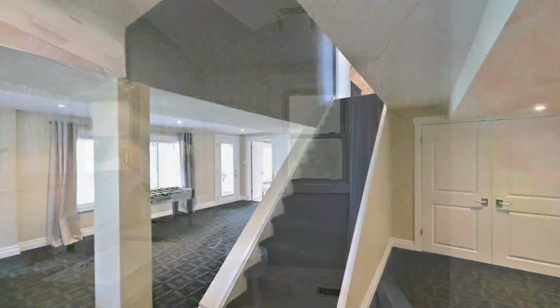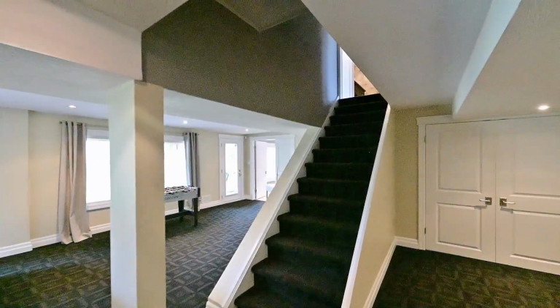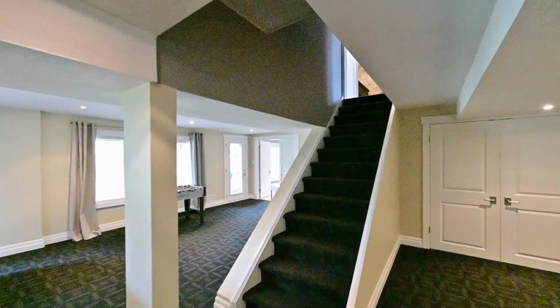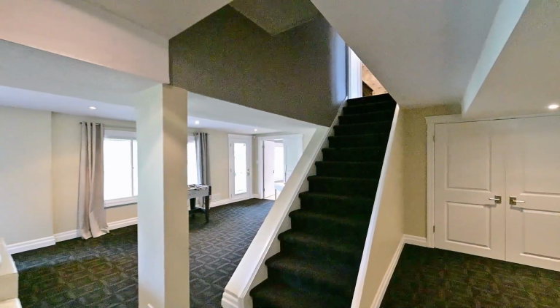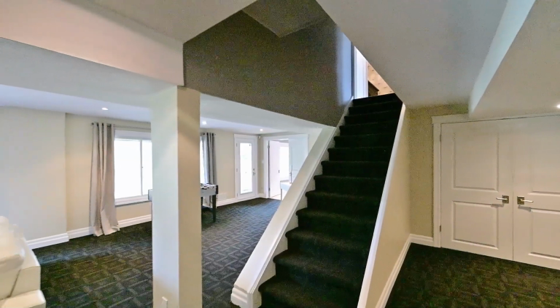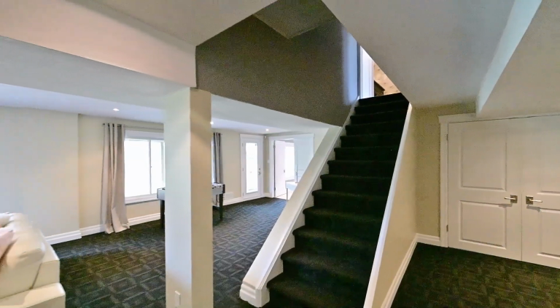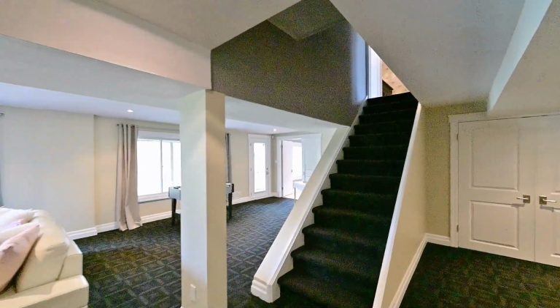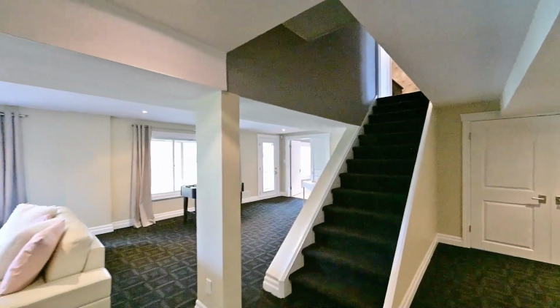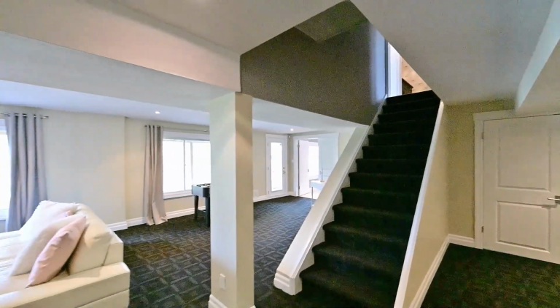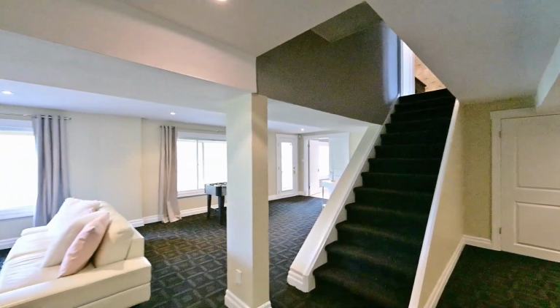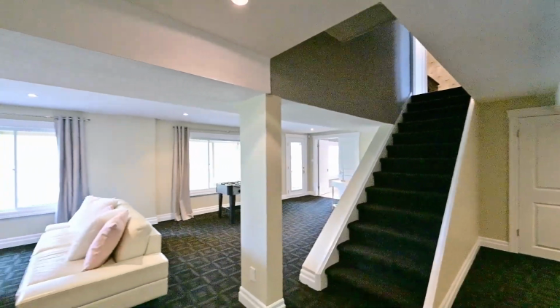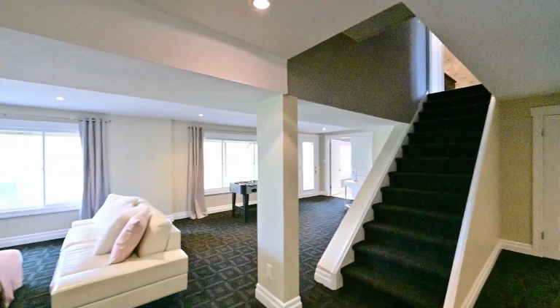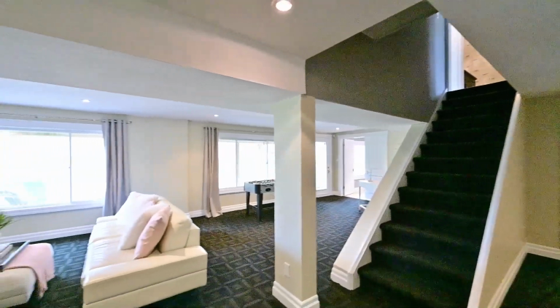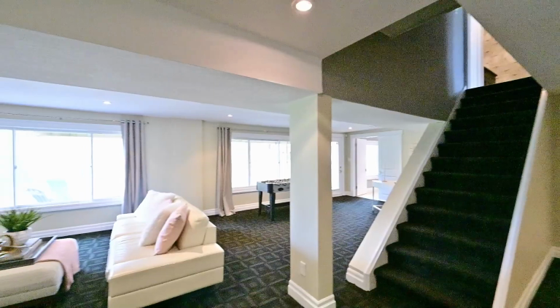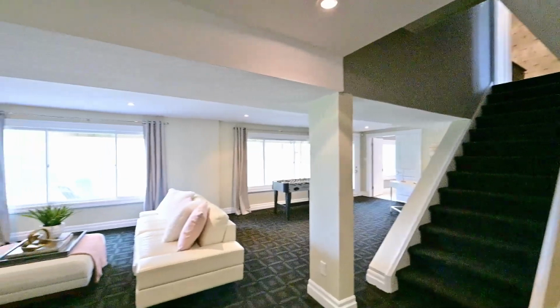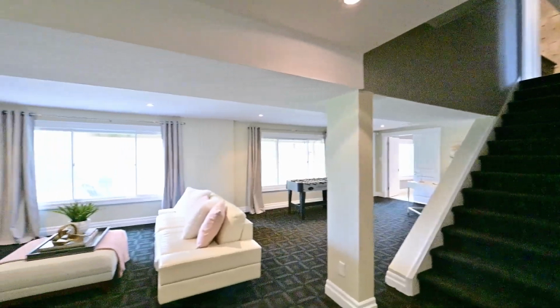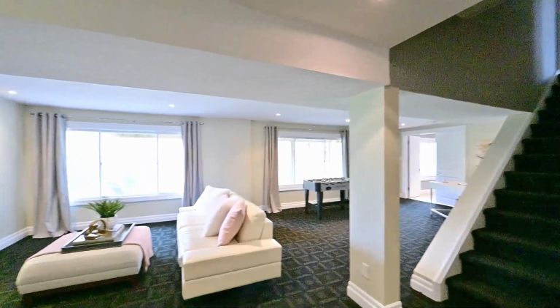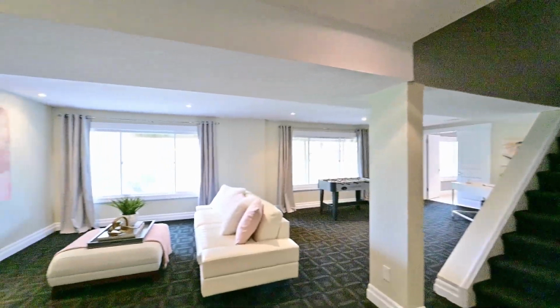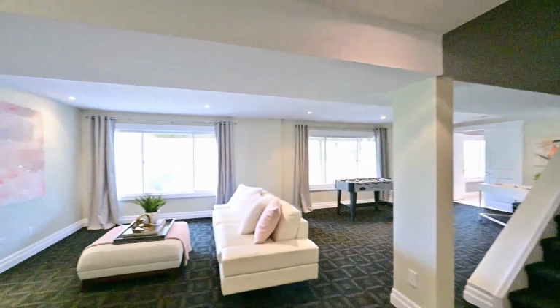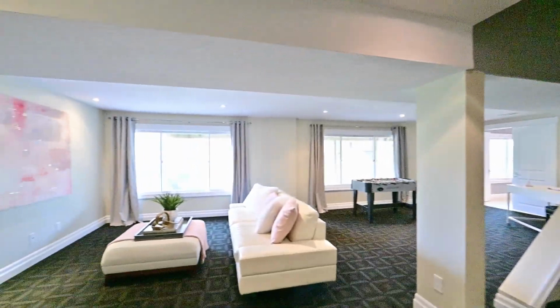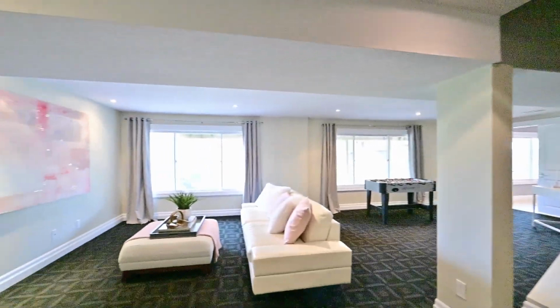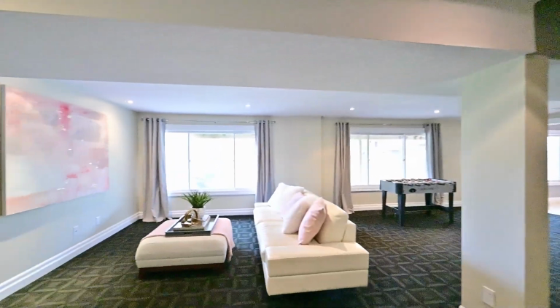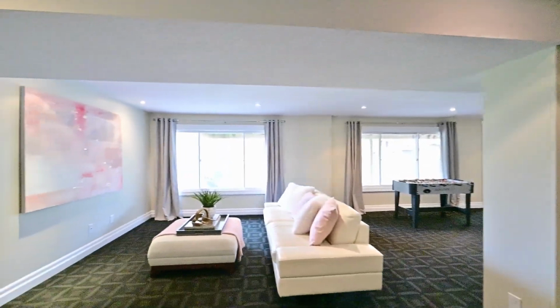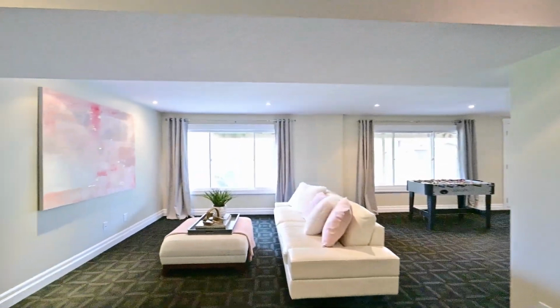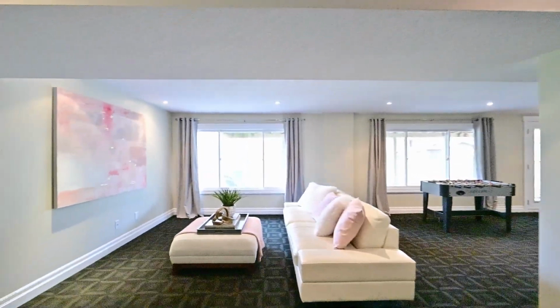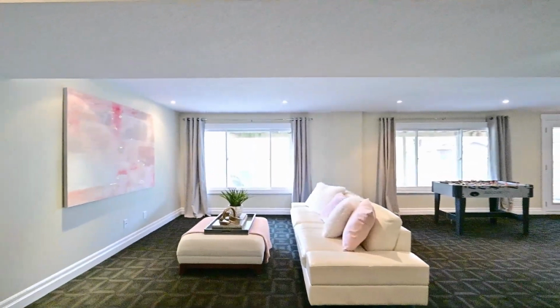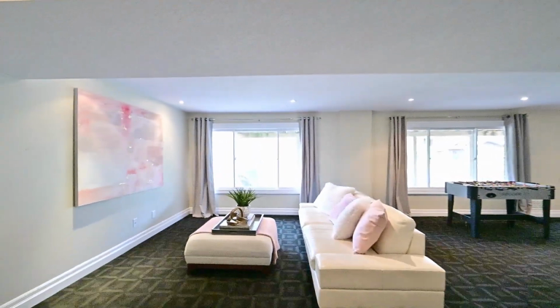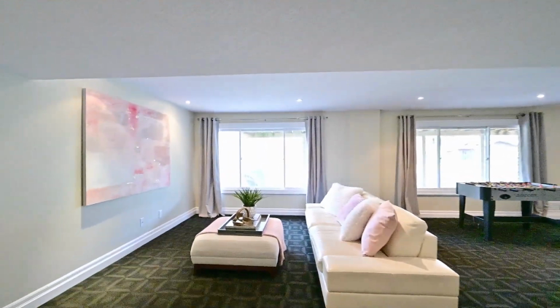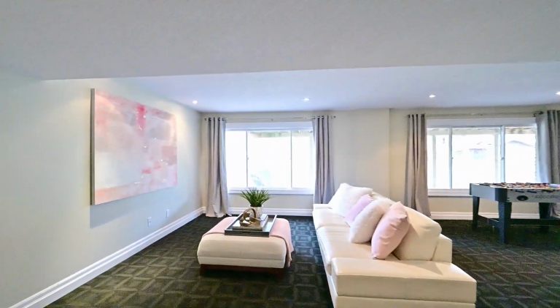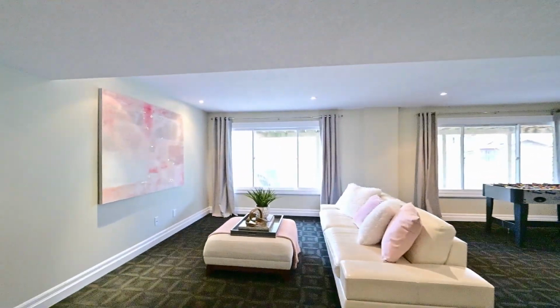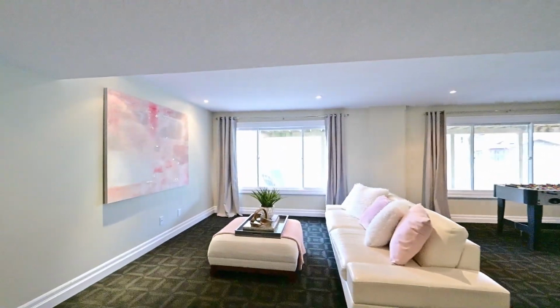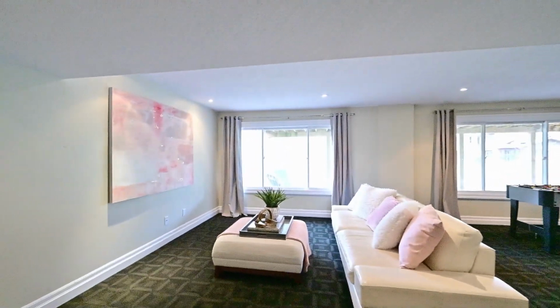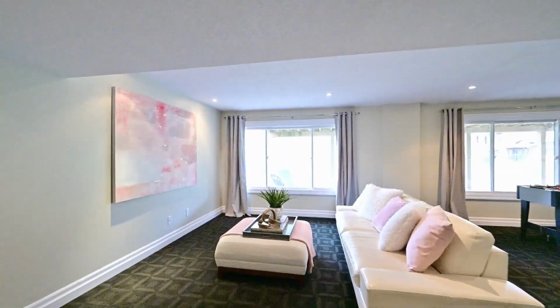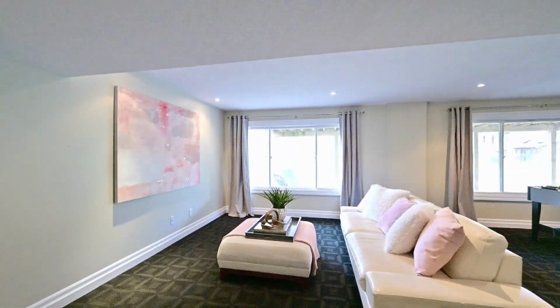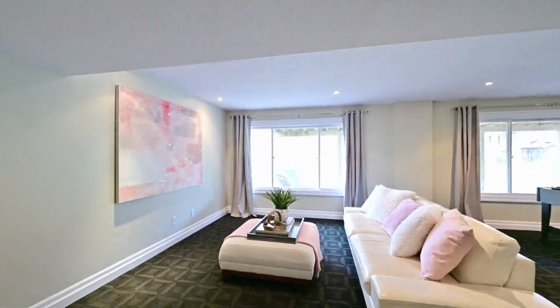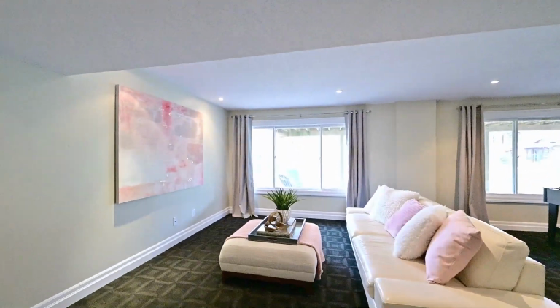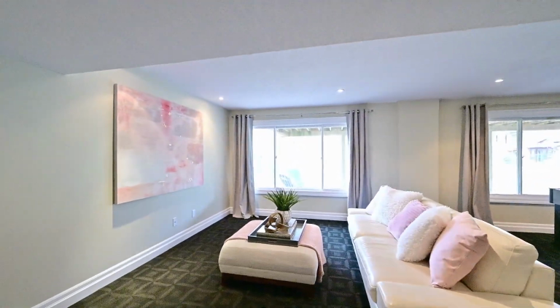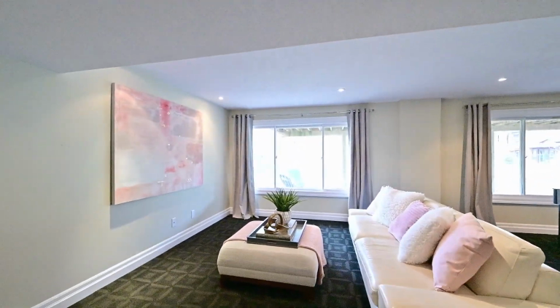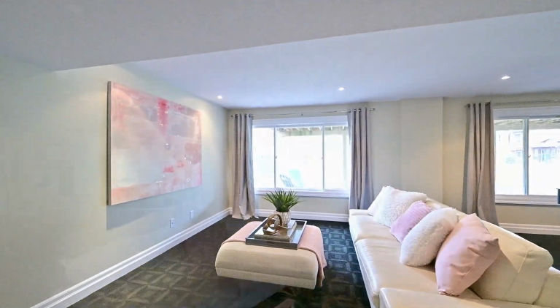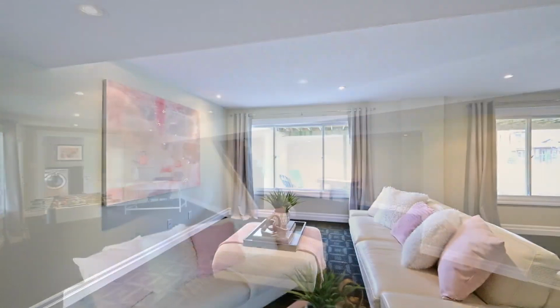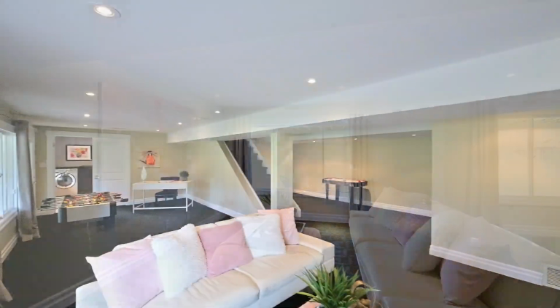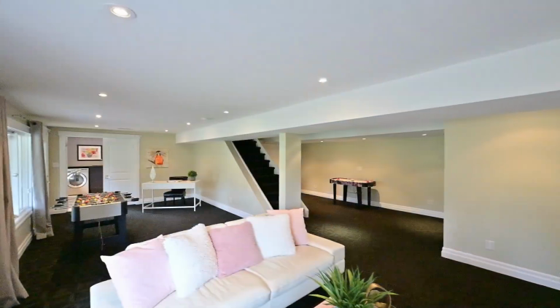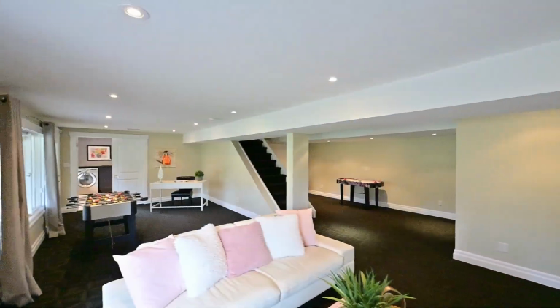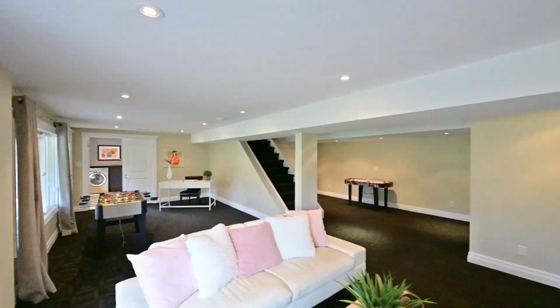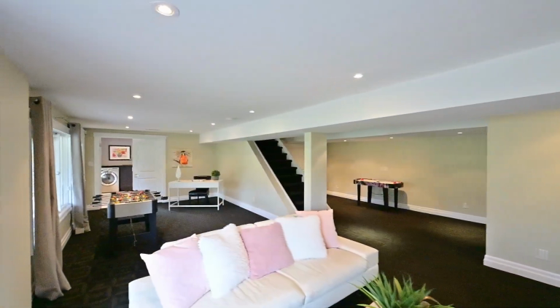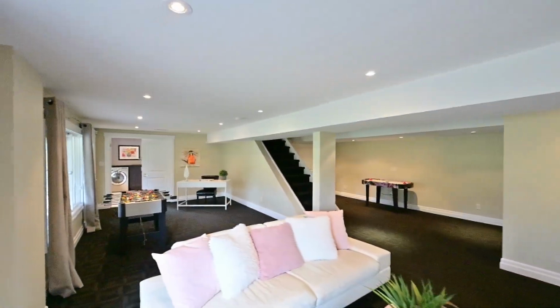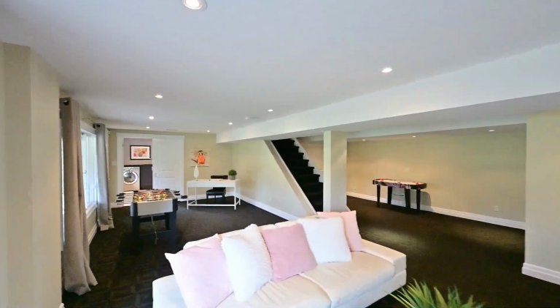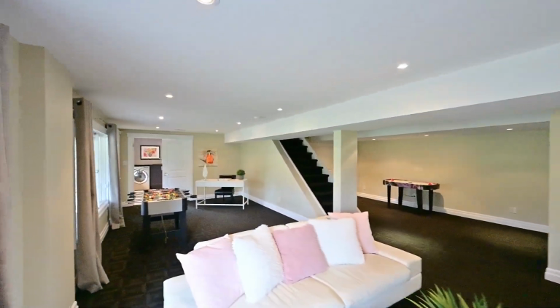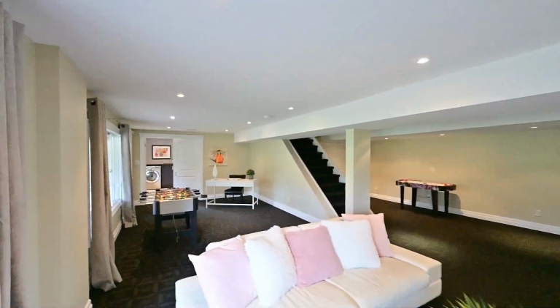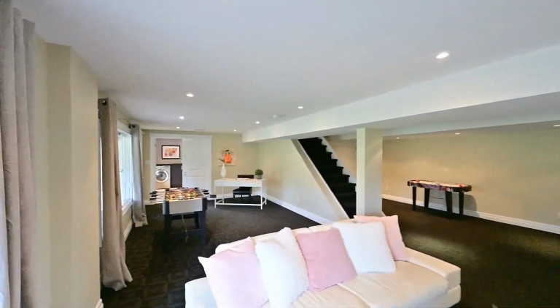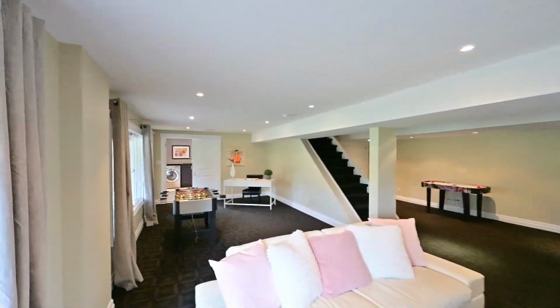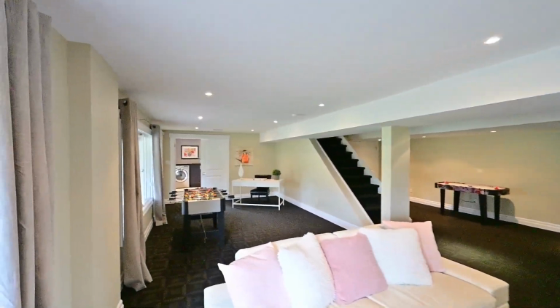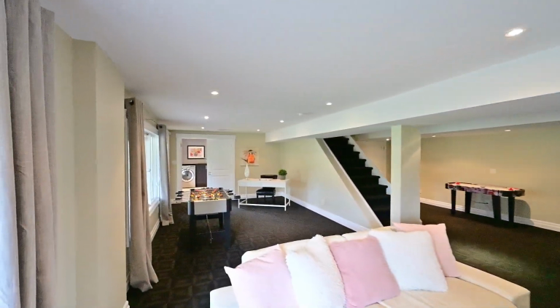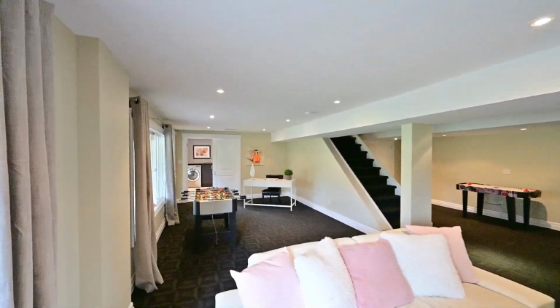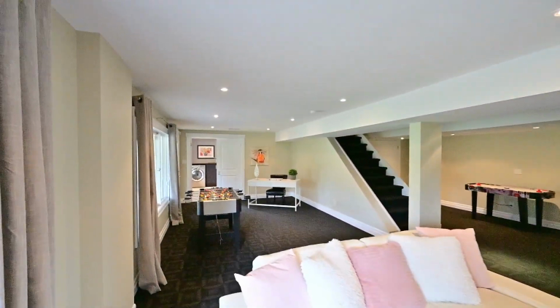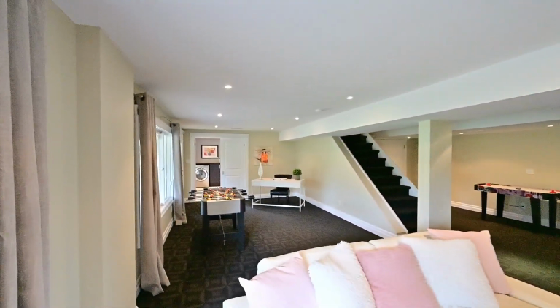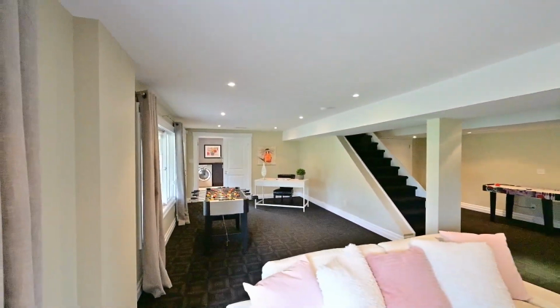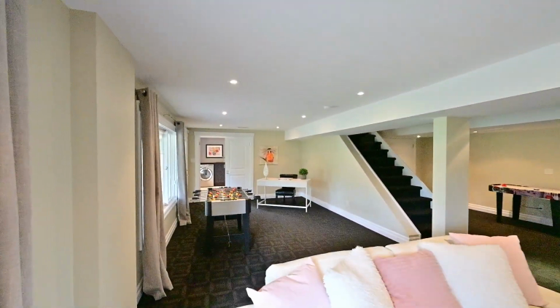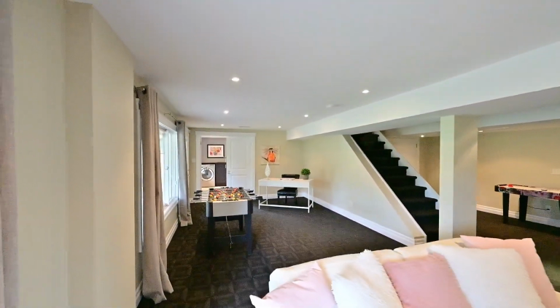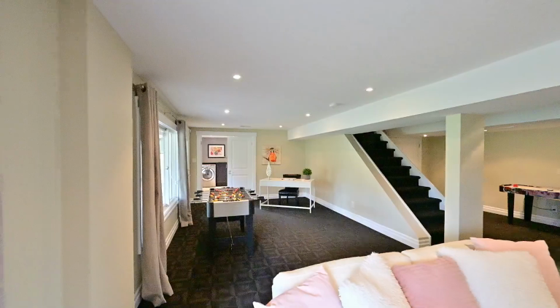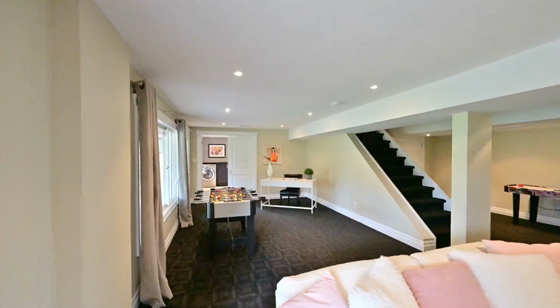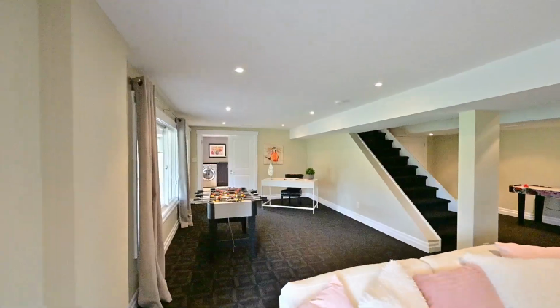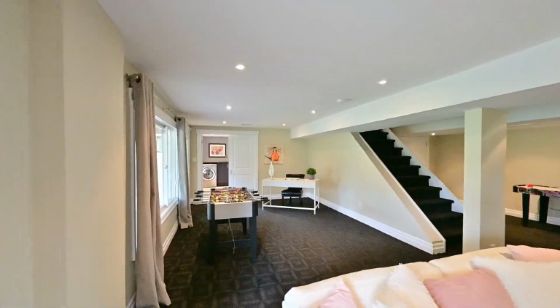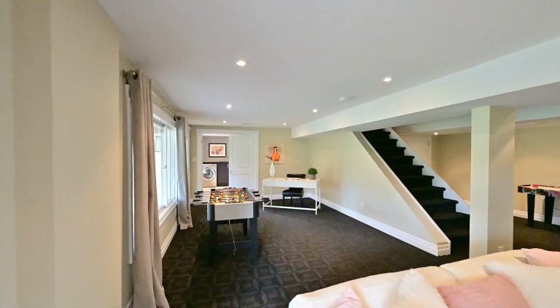Next is the walk-out basement with large windows at the rec room, versatile enough to accommodate a variety of needs.